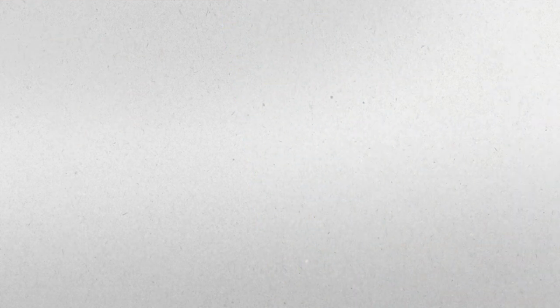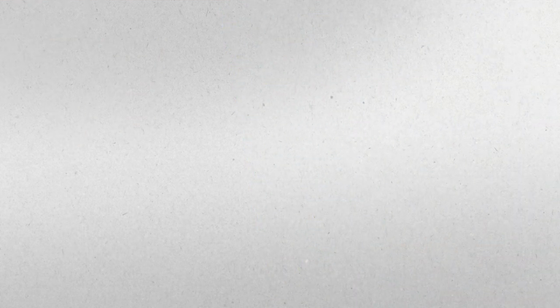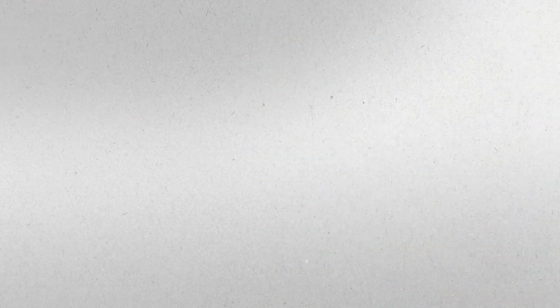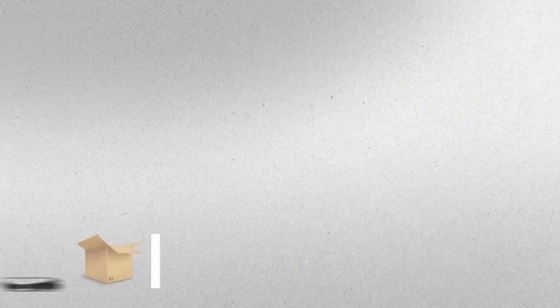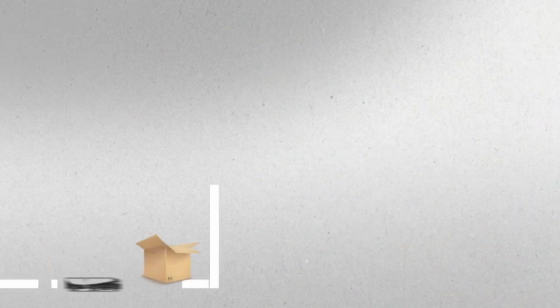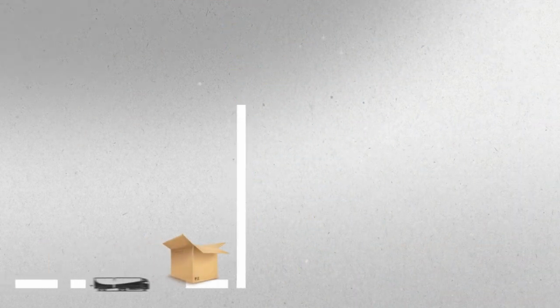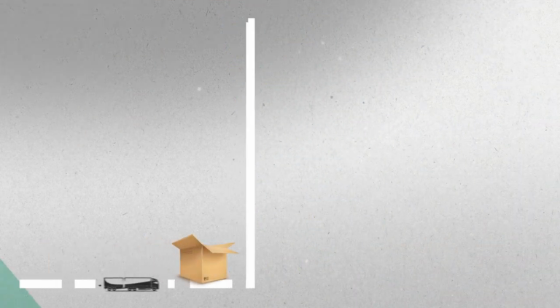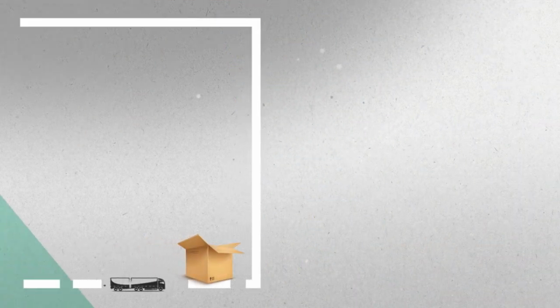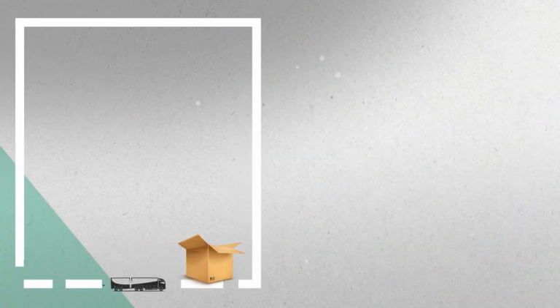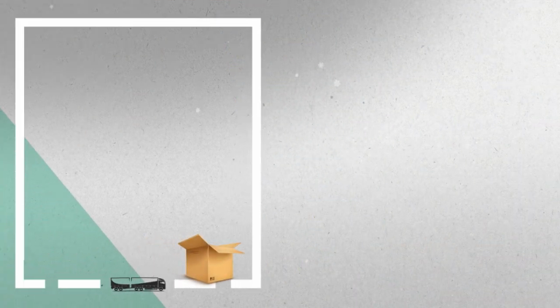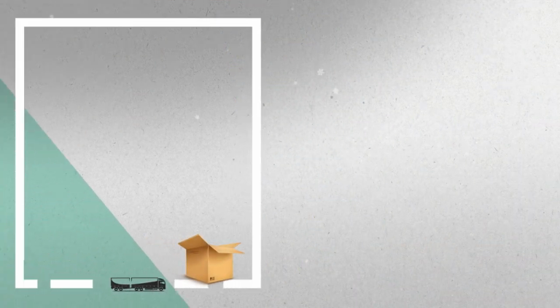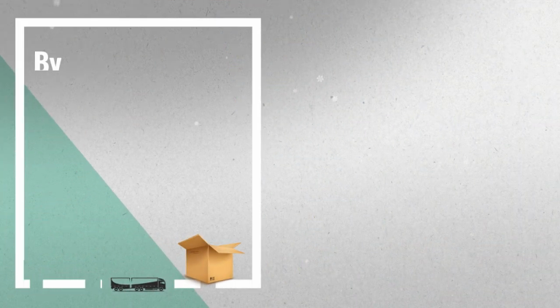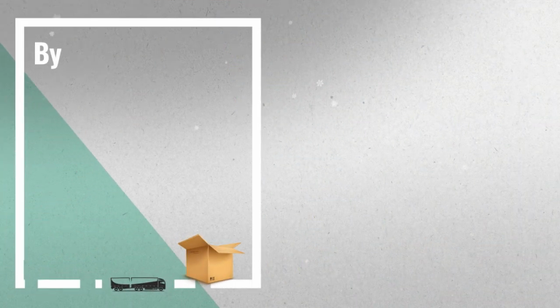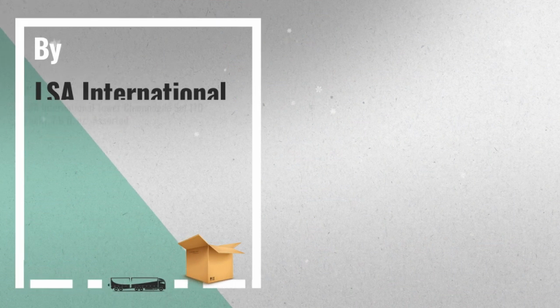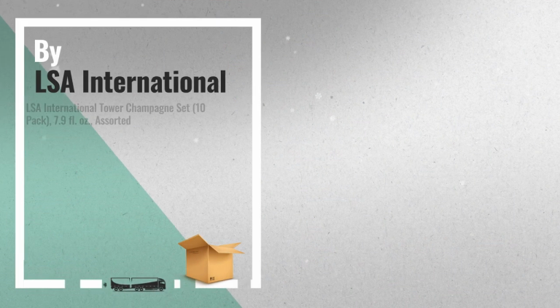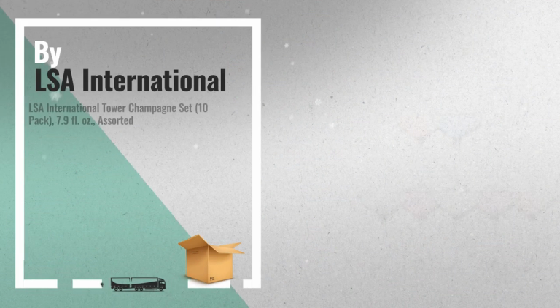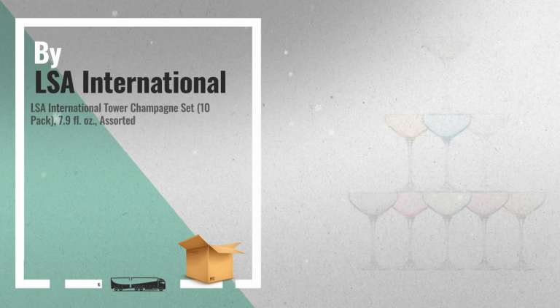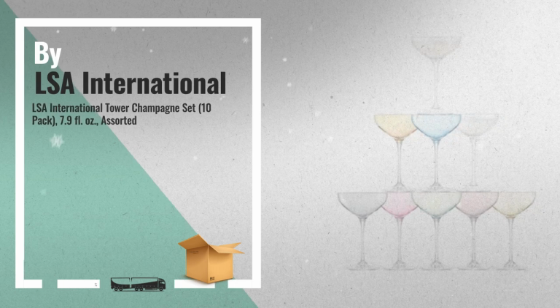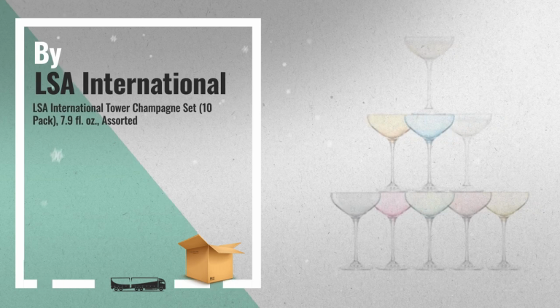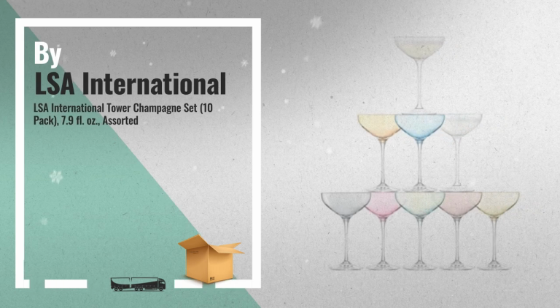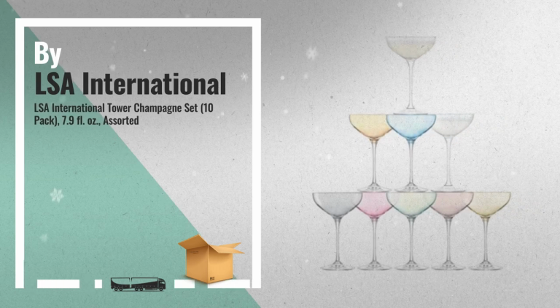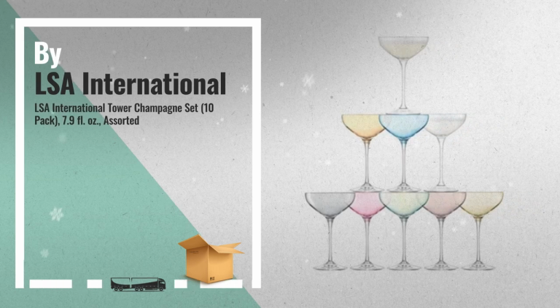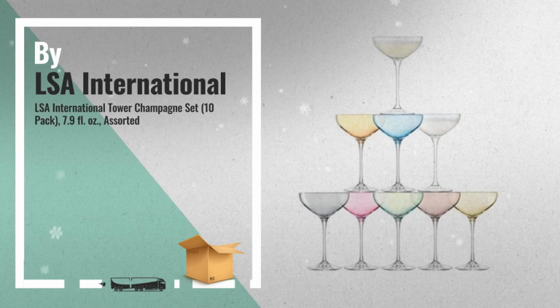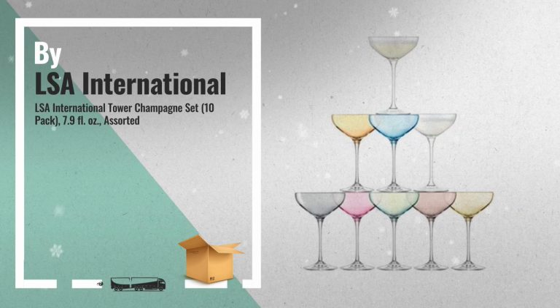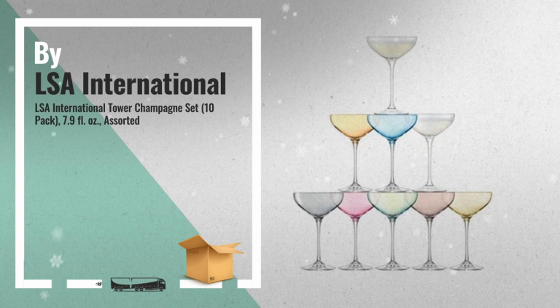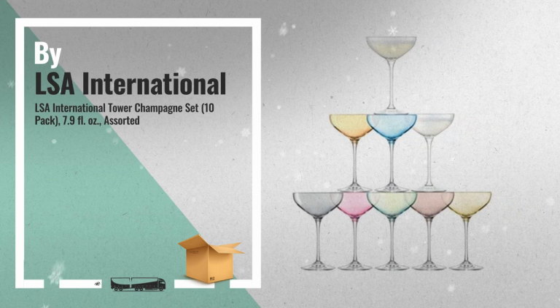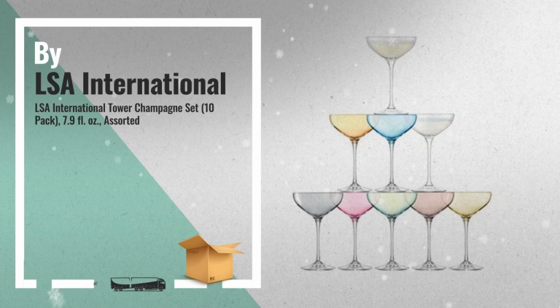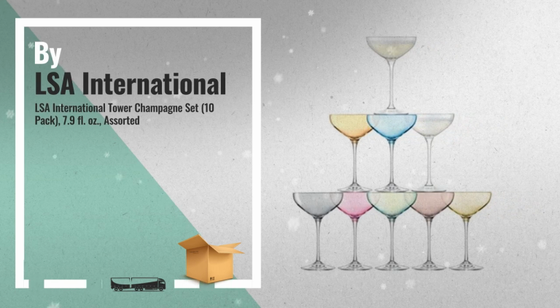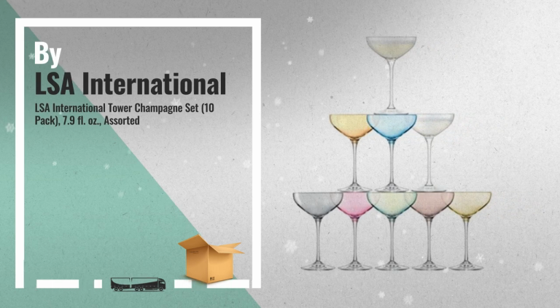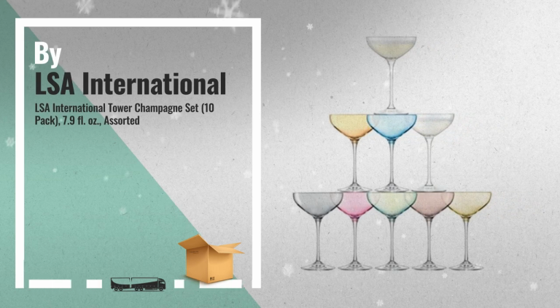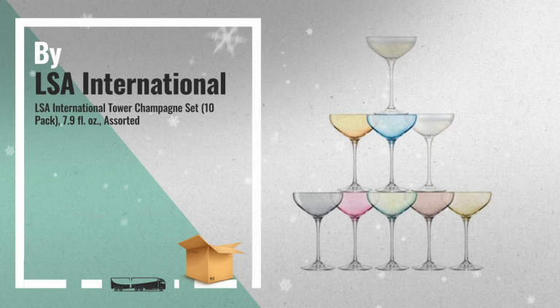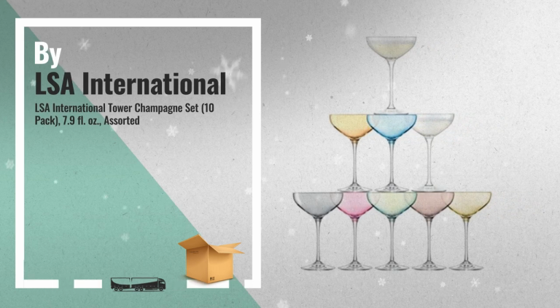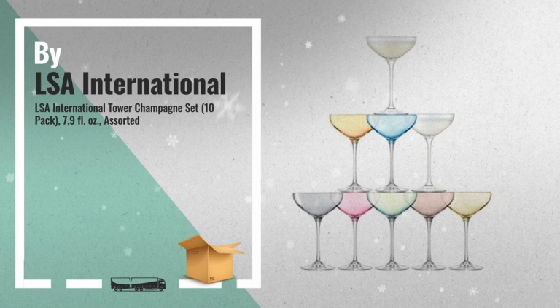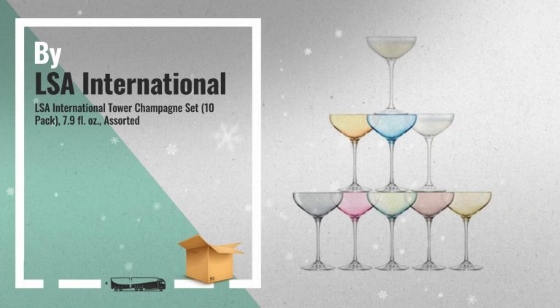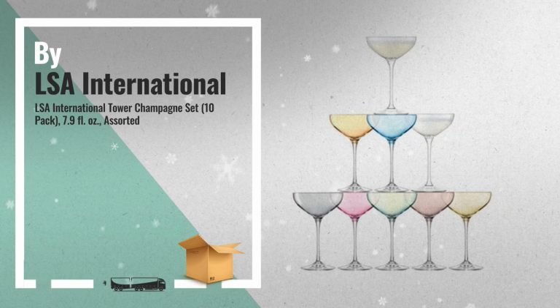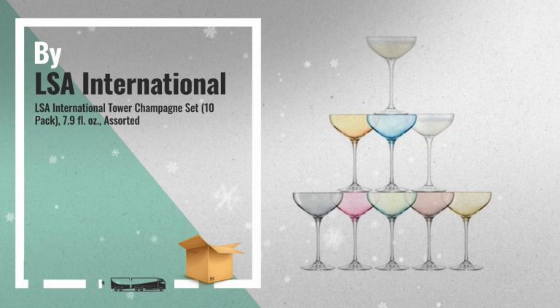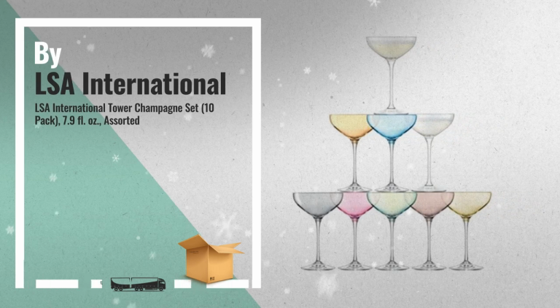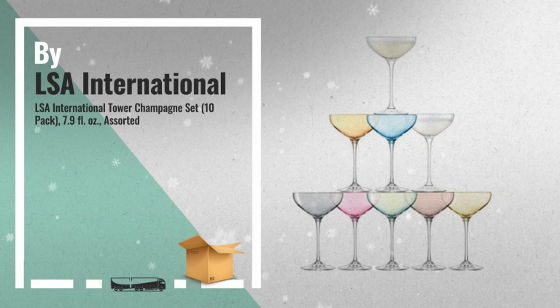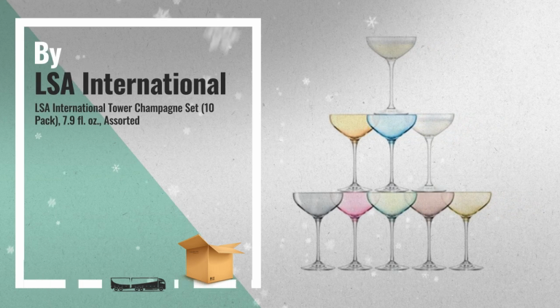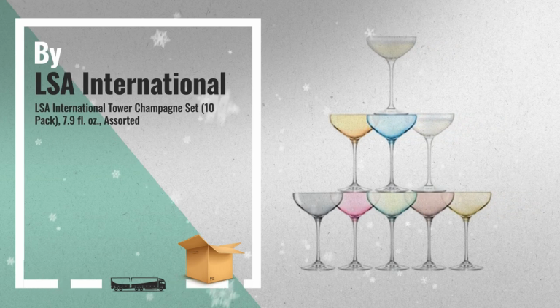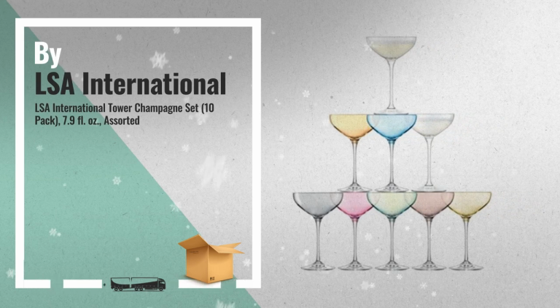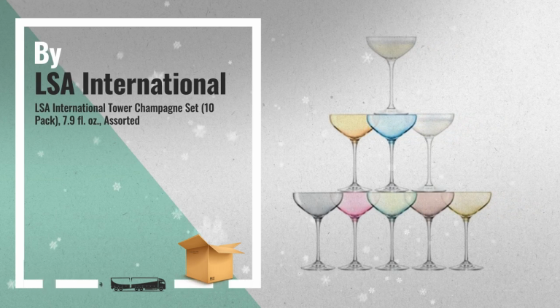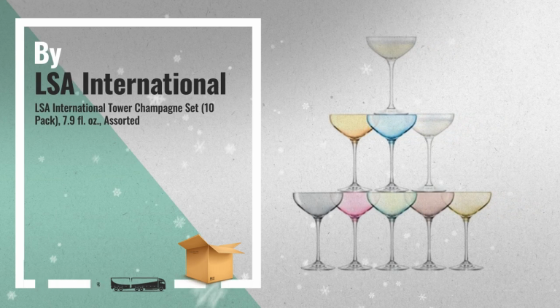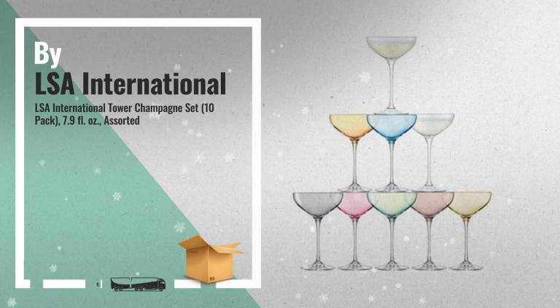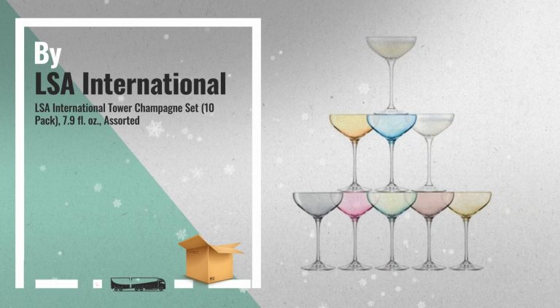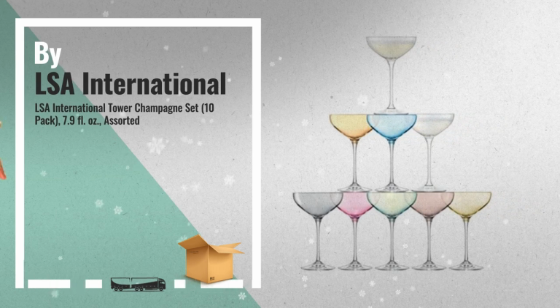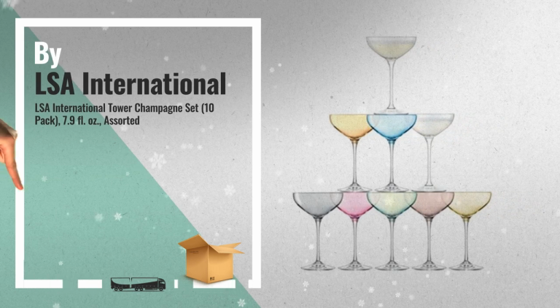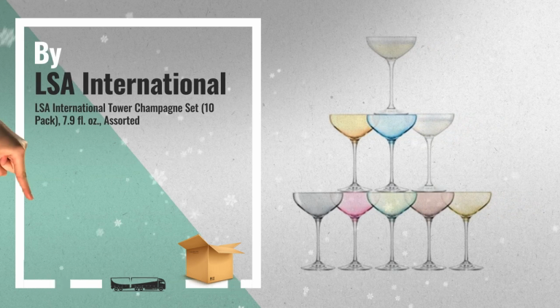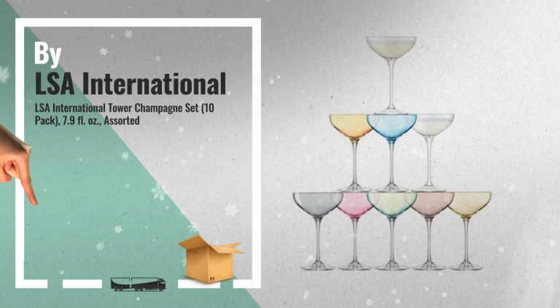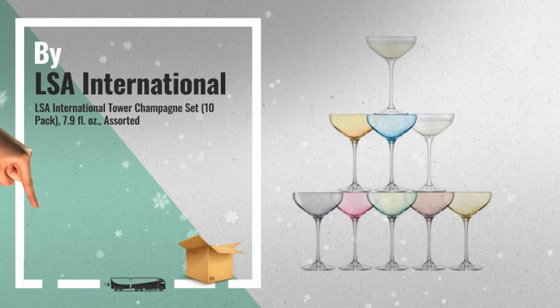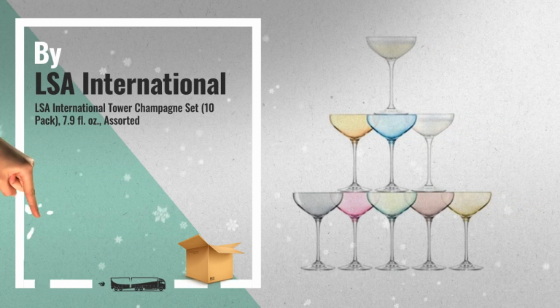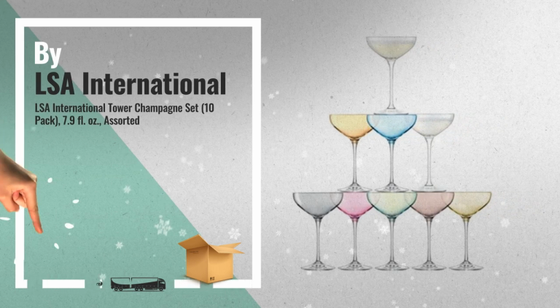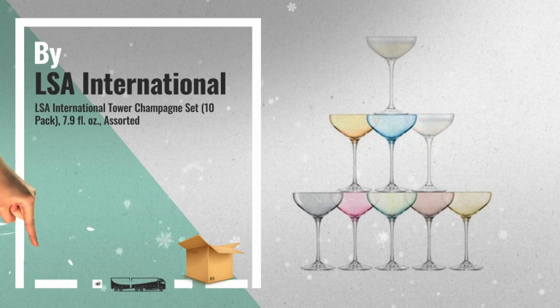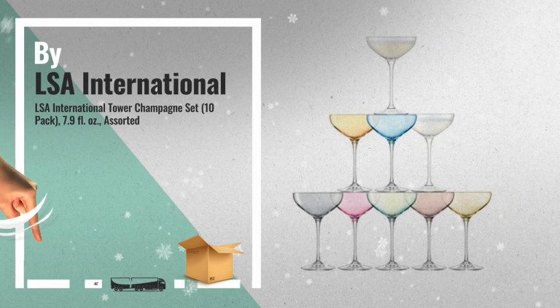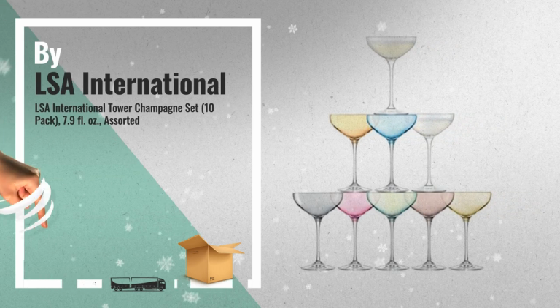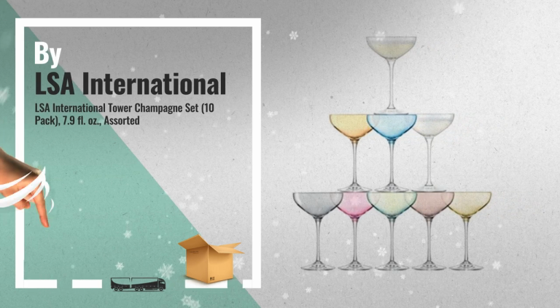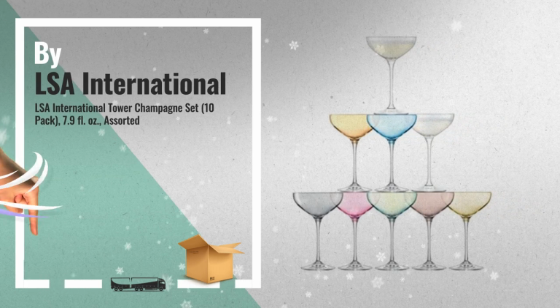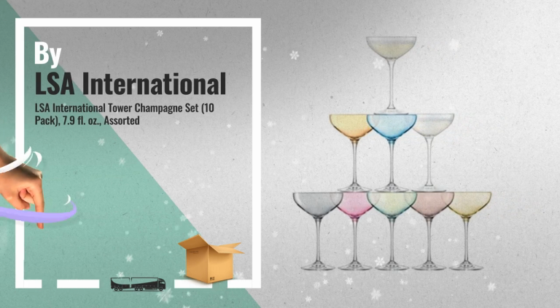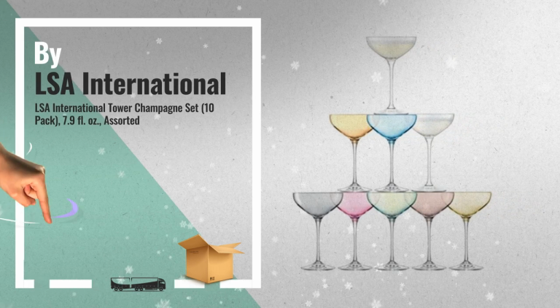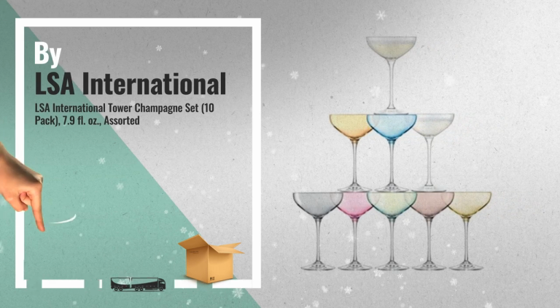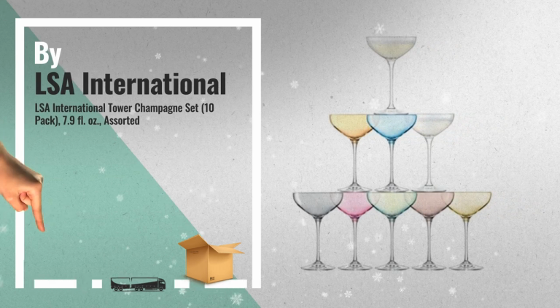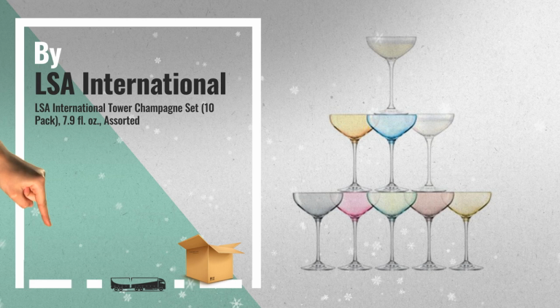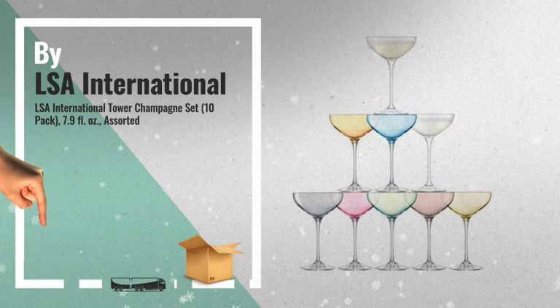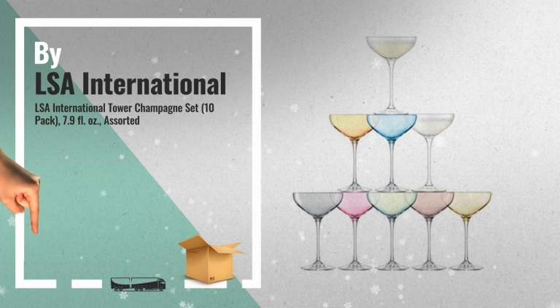Number 3, by LSA International. For more great home decor ideas, click the link below.